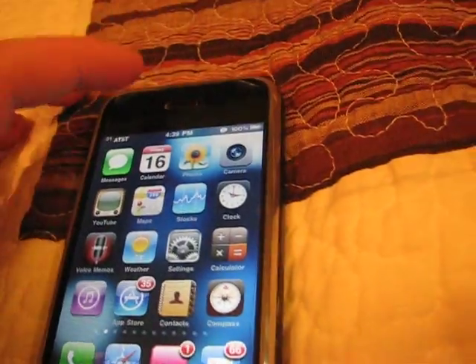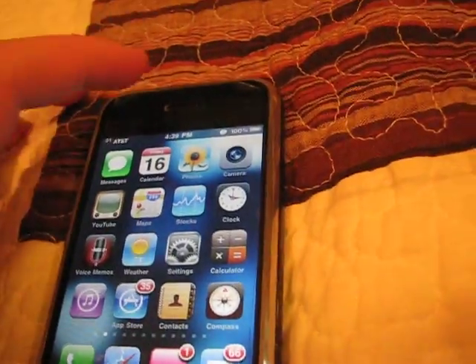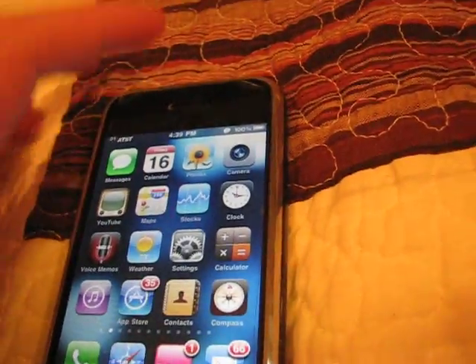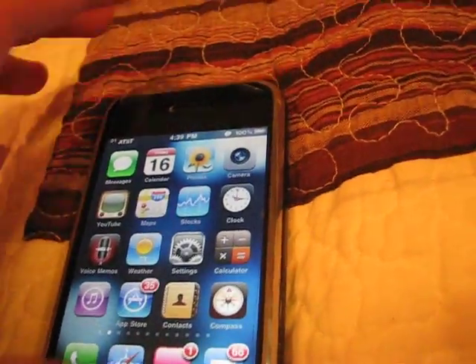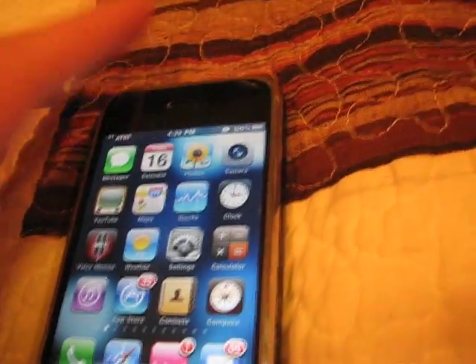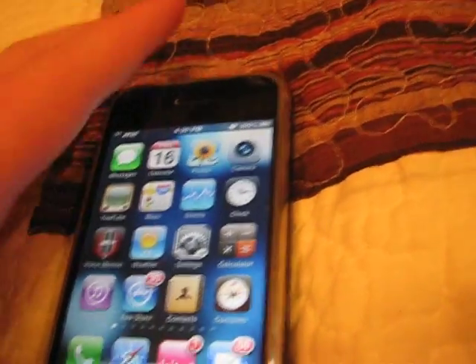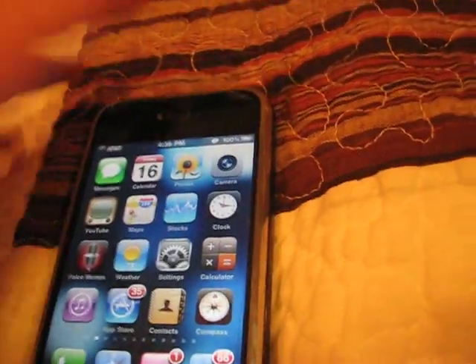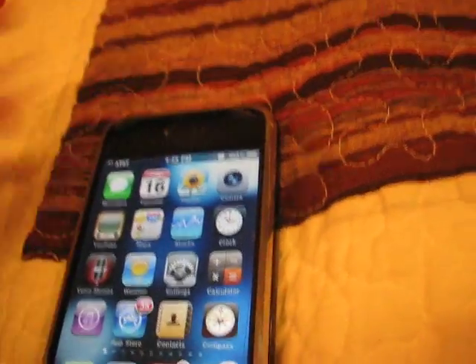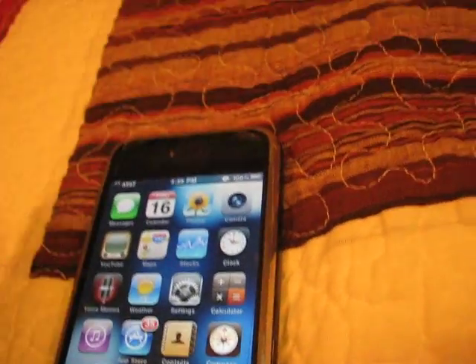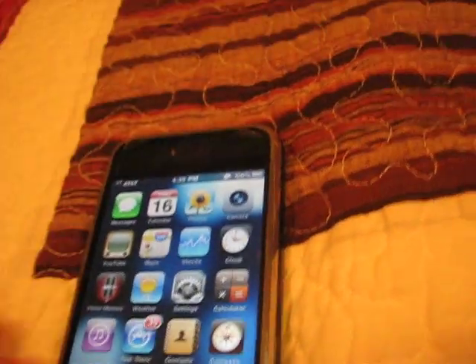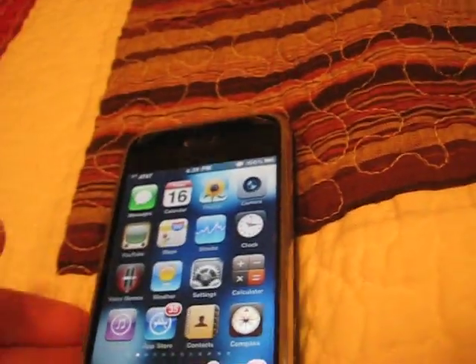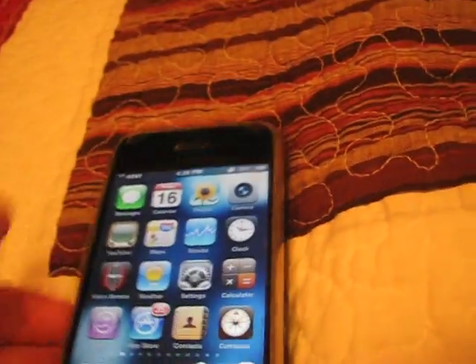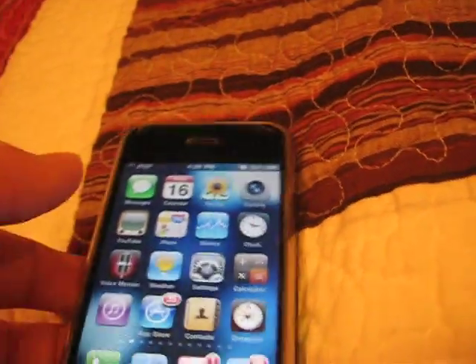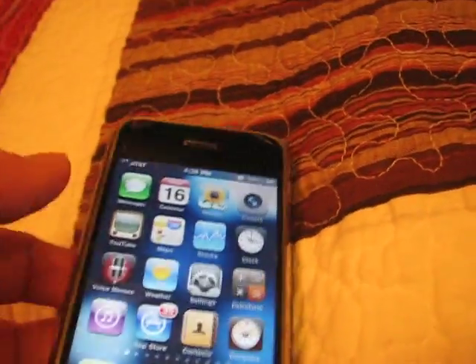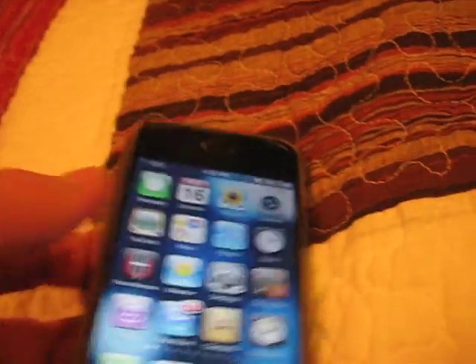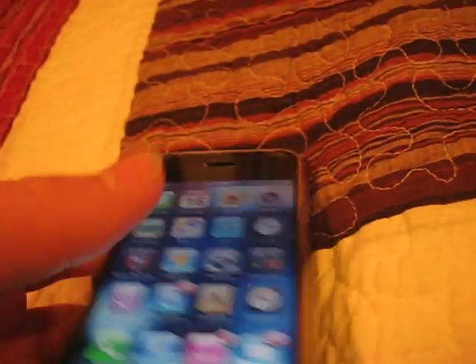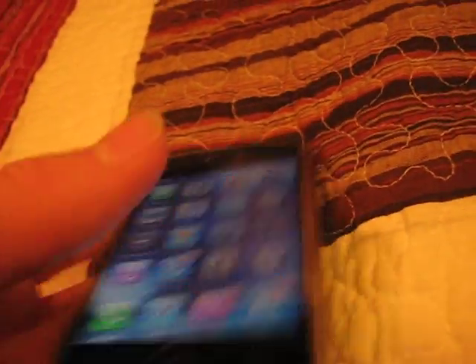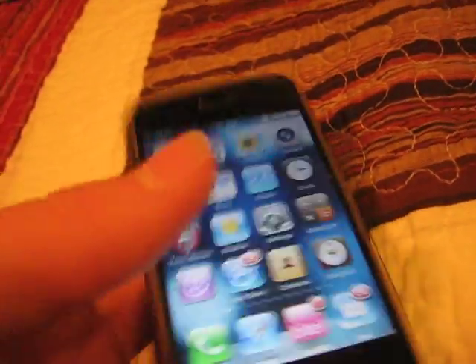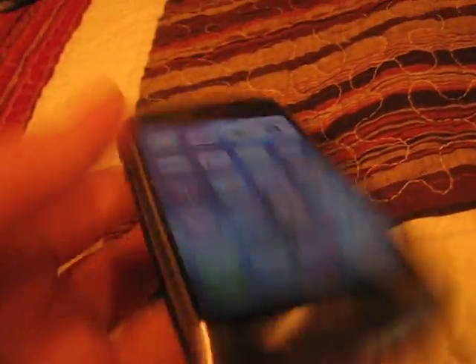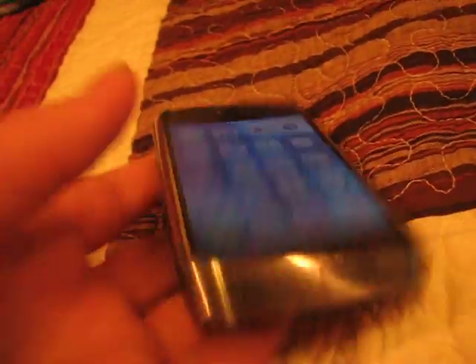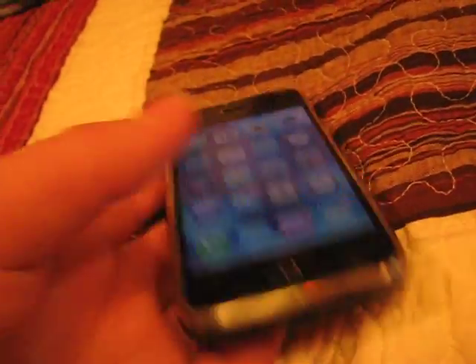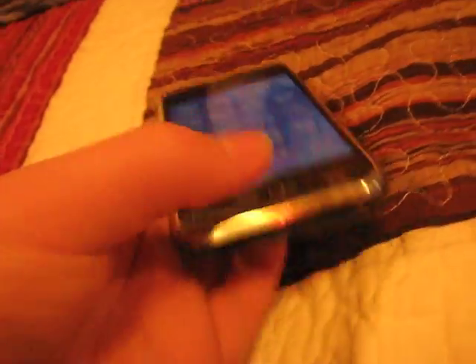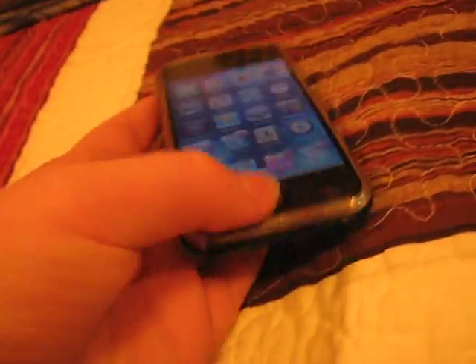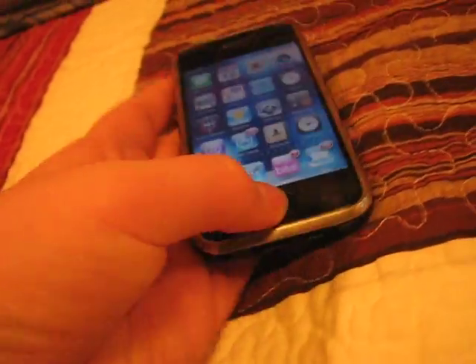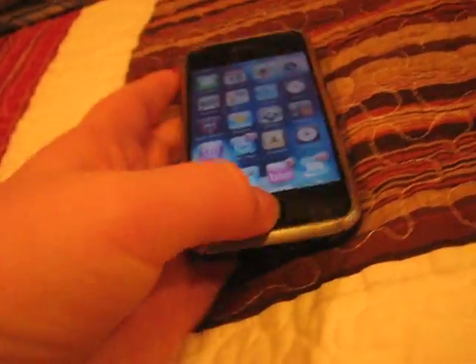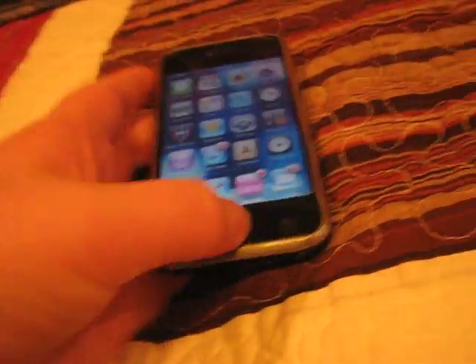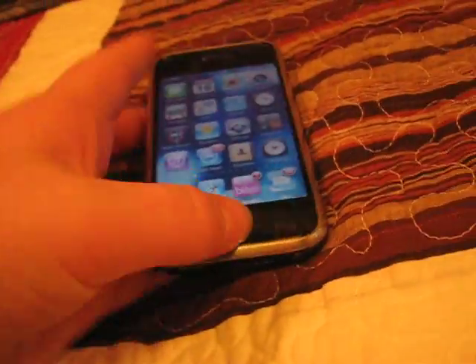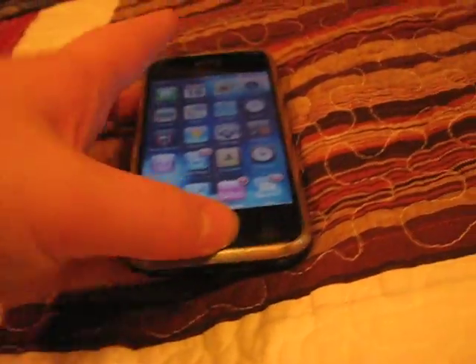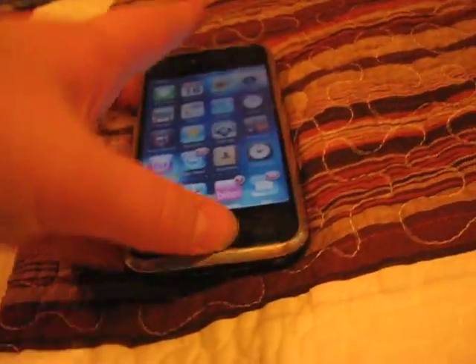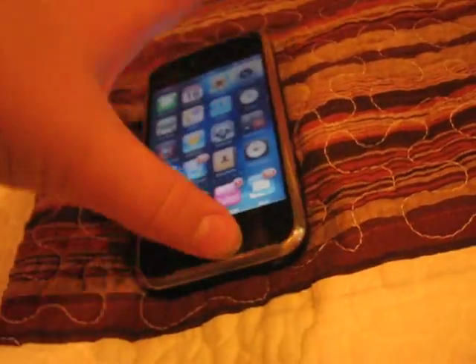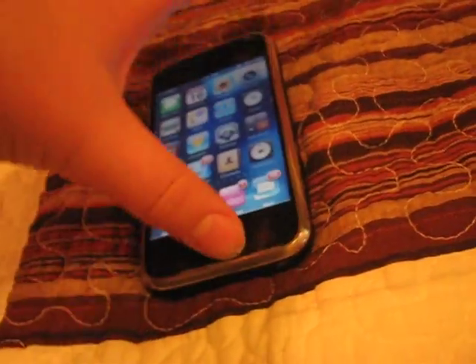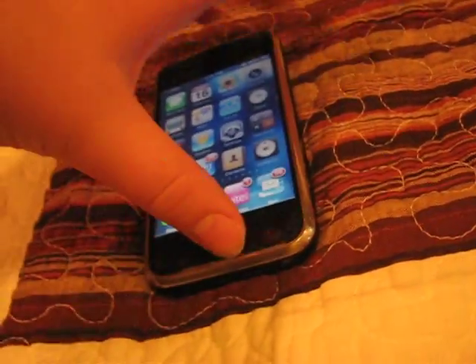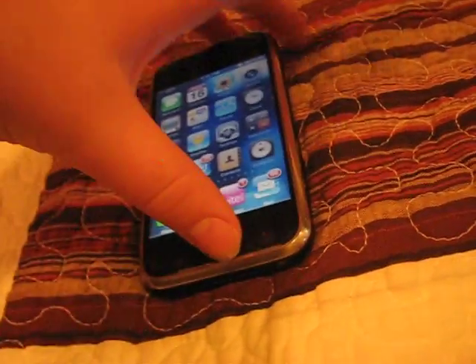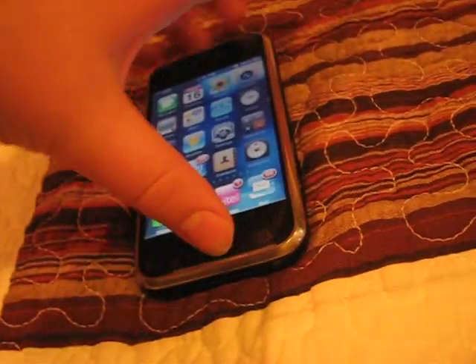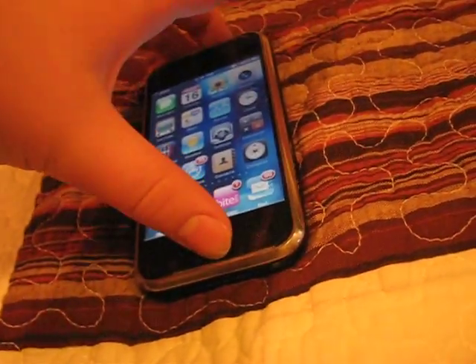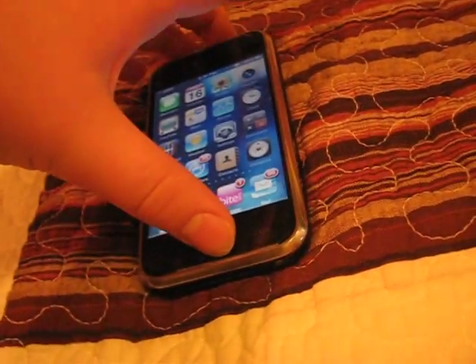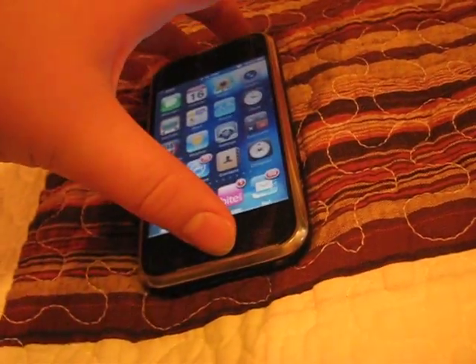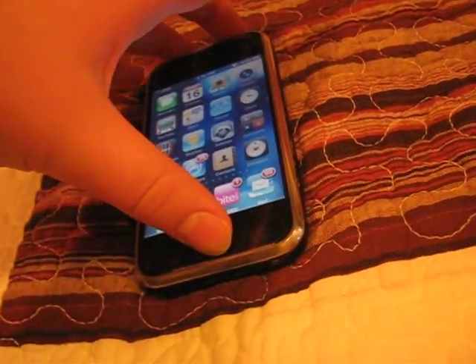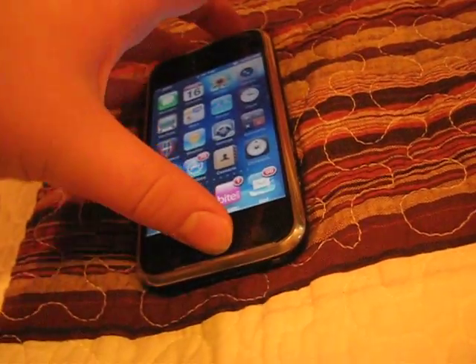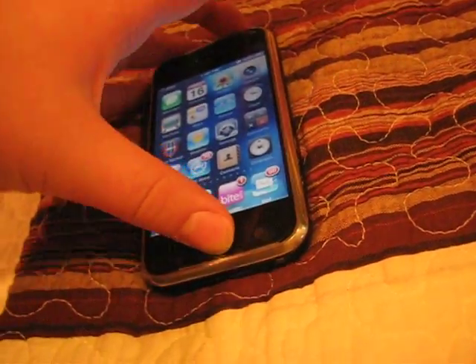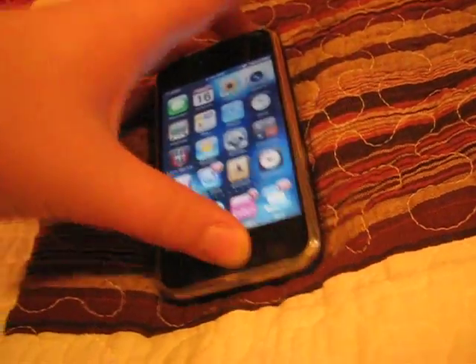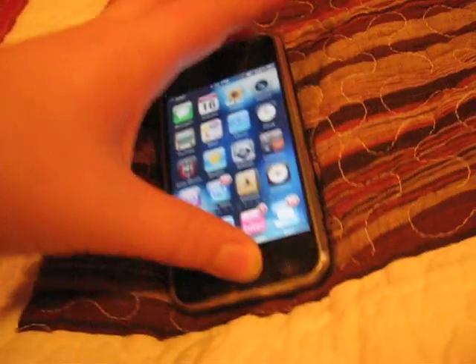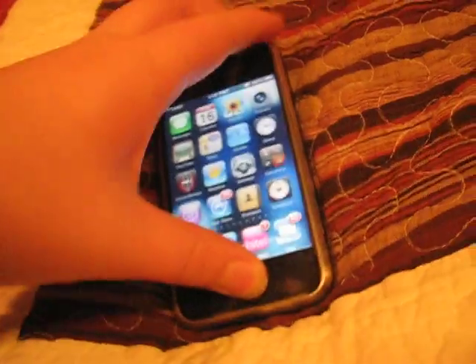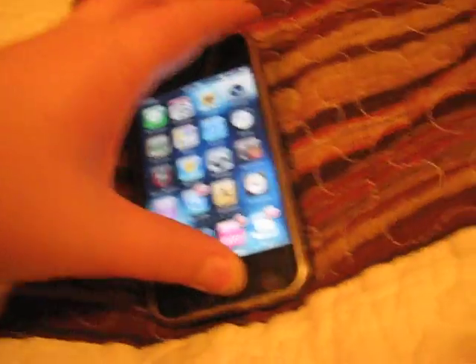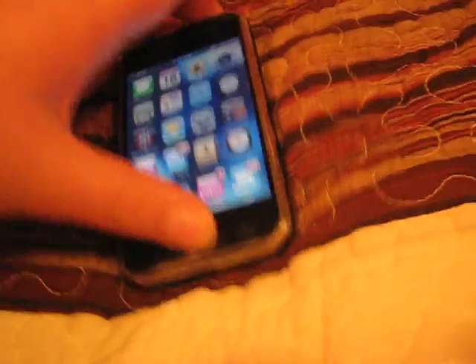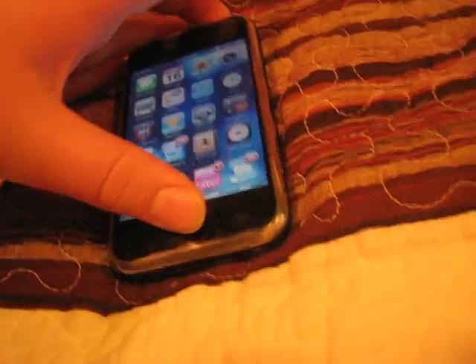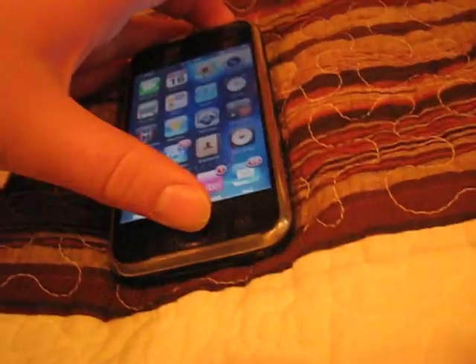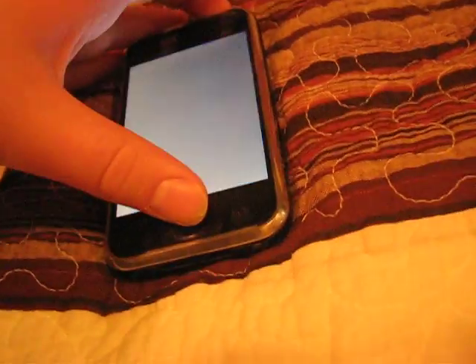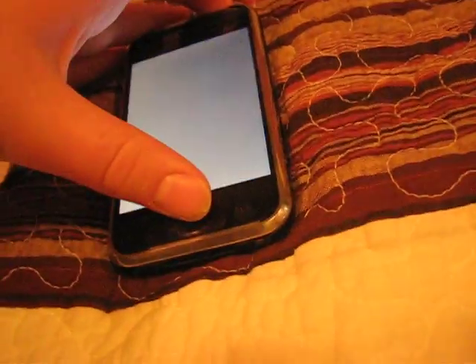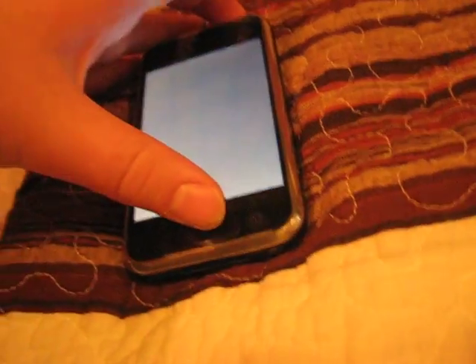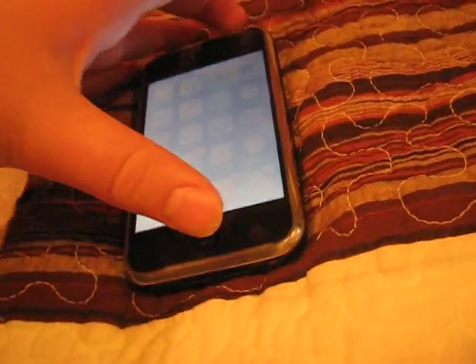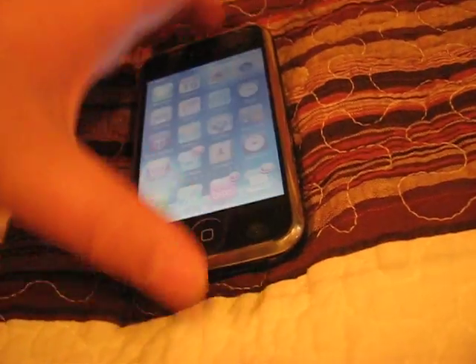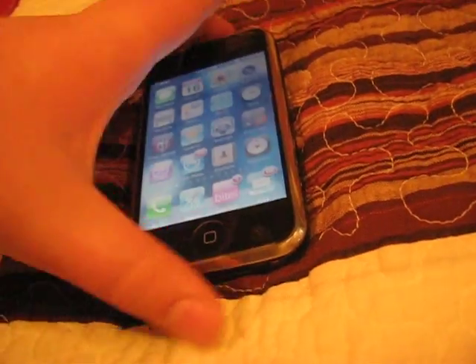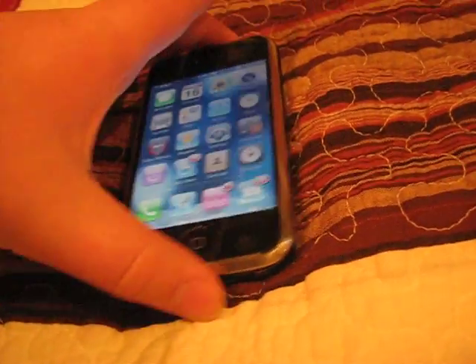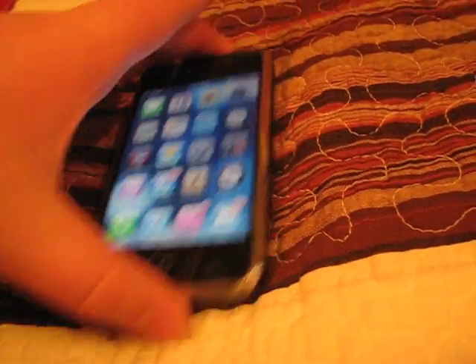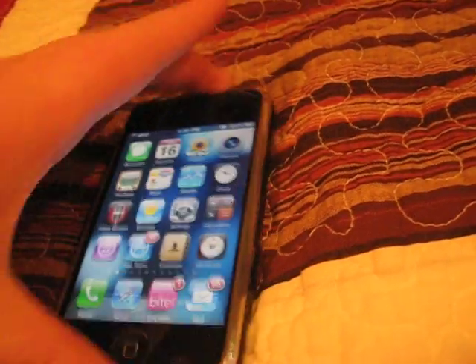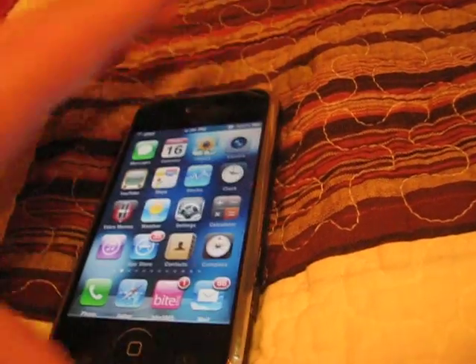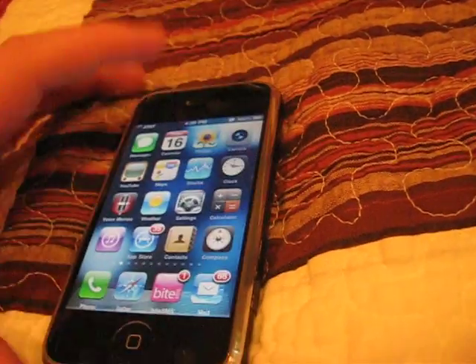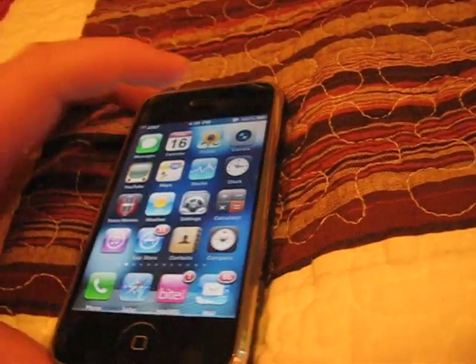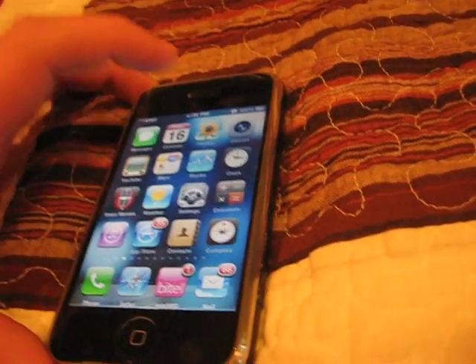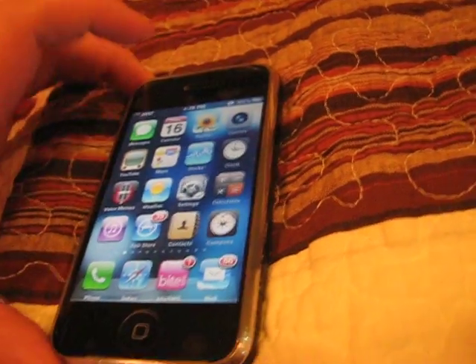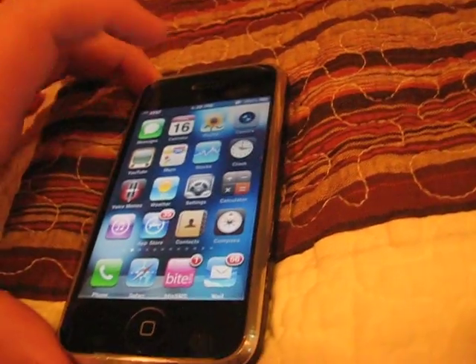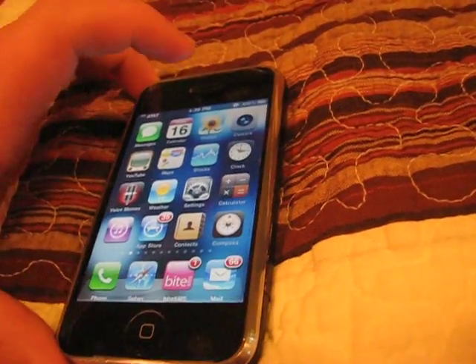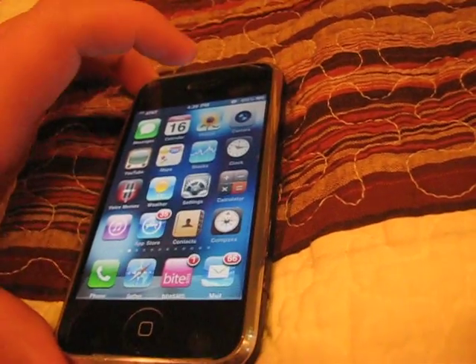So right now it is negative 91. I'll take a screenshot to prove that. I'm not using my tripod, so it's going to be hard. There we go. That's good.